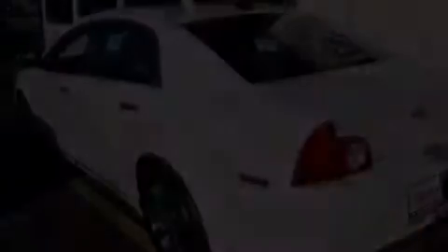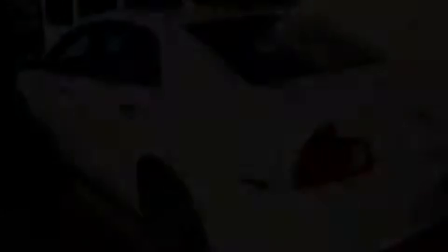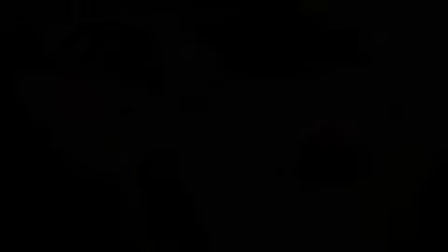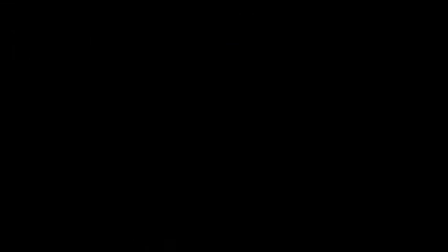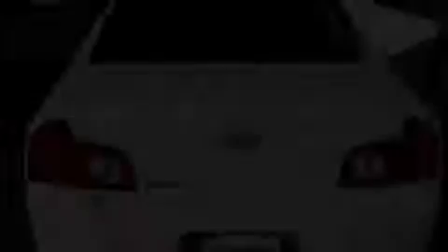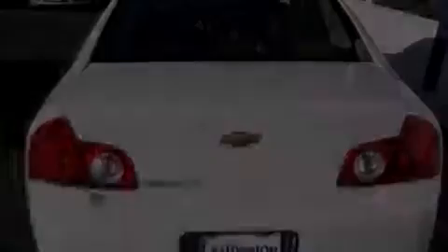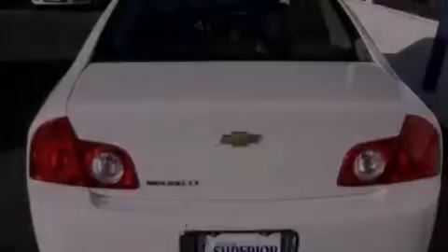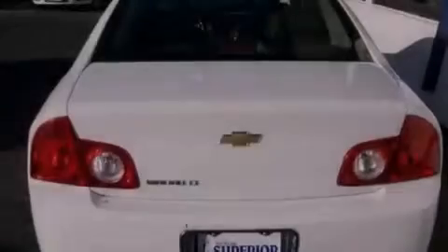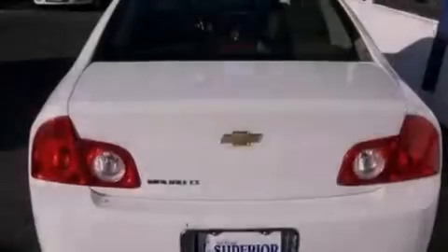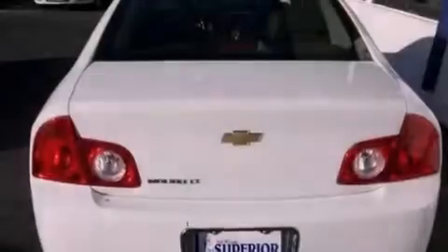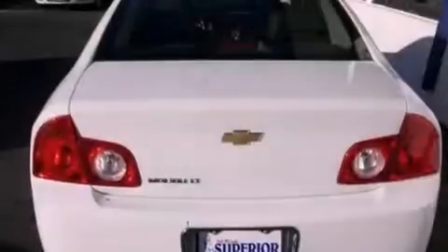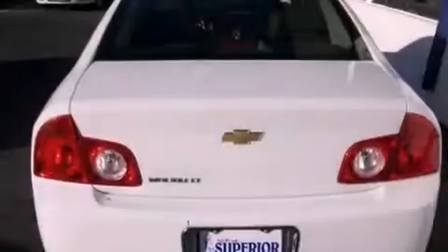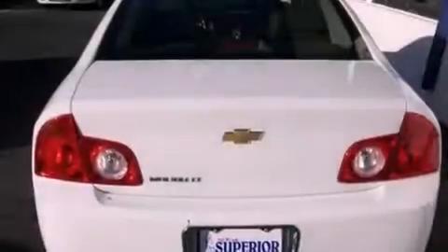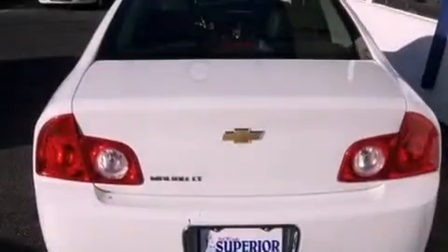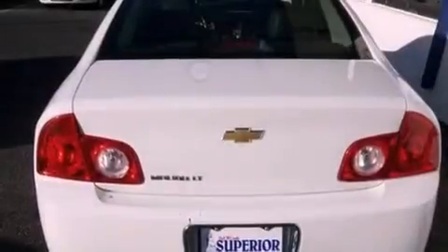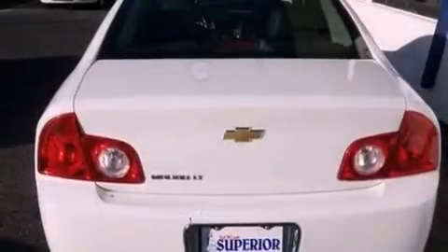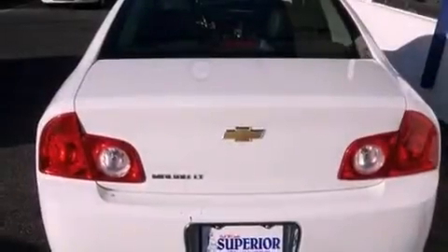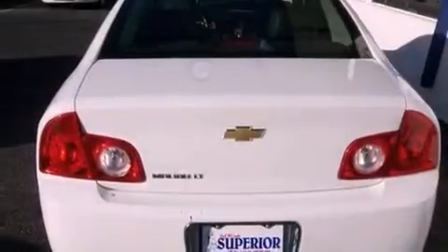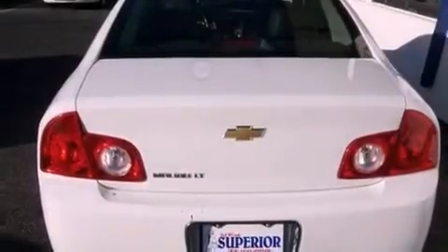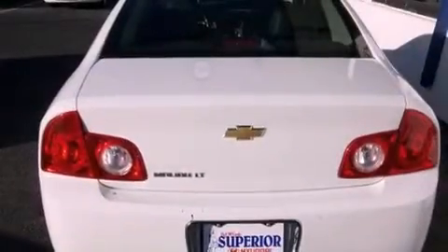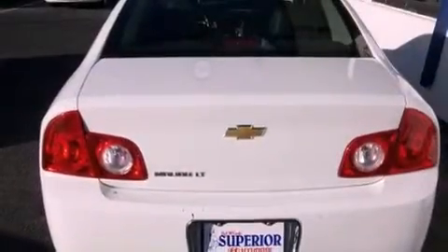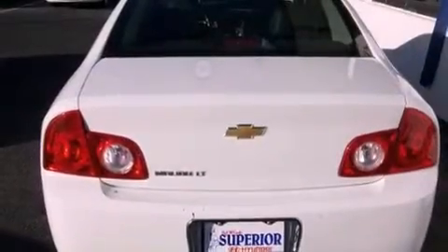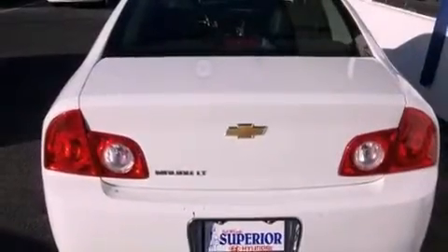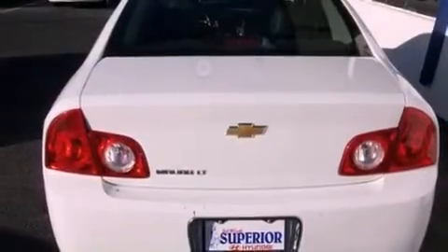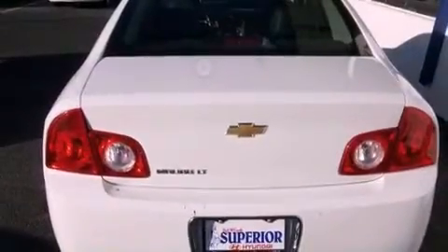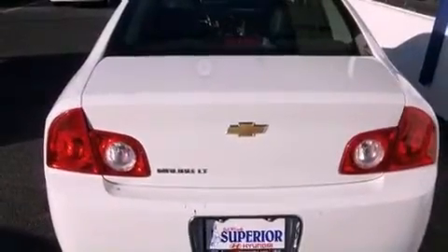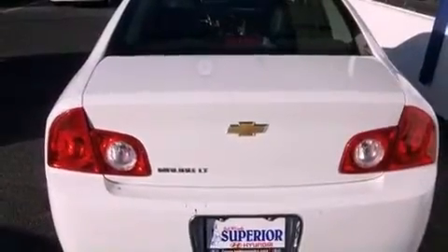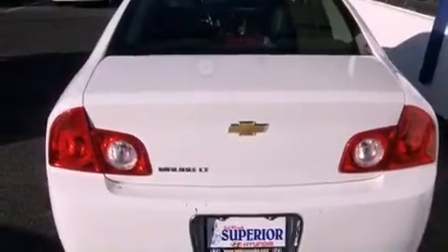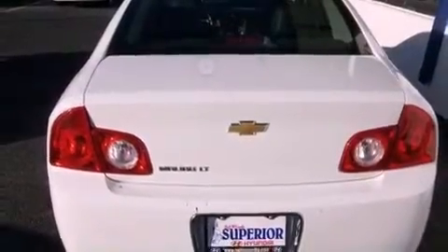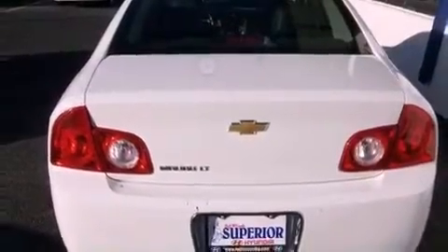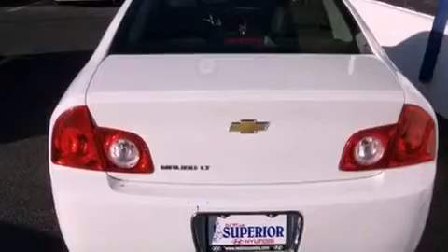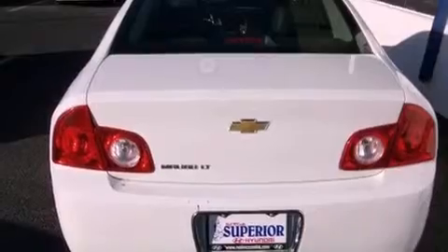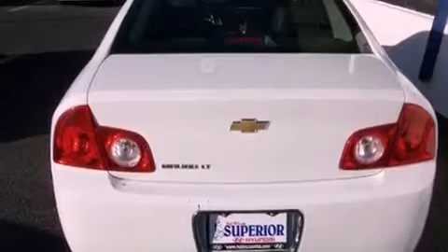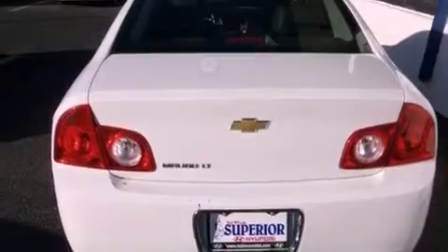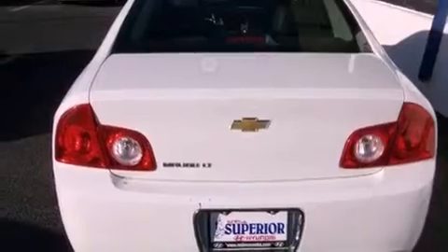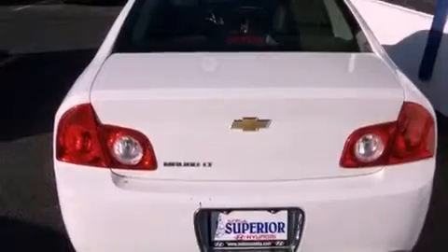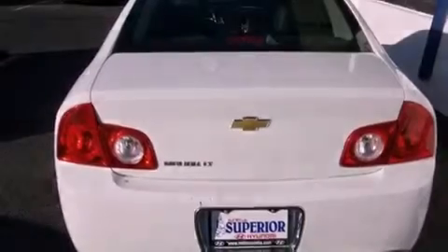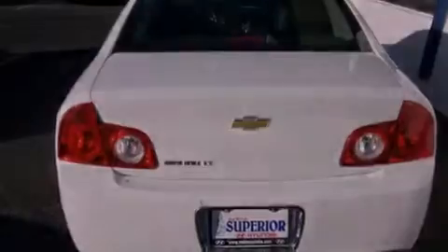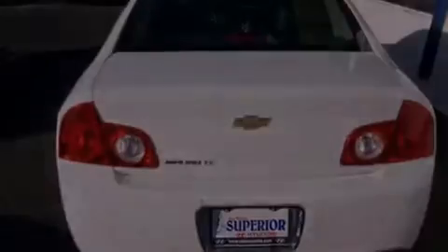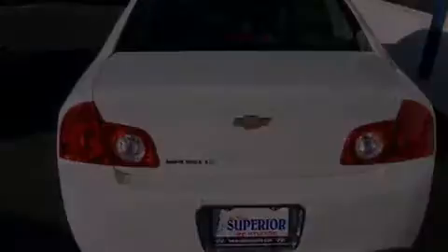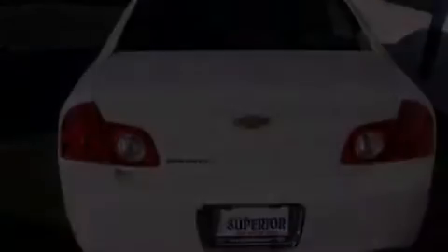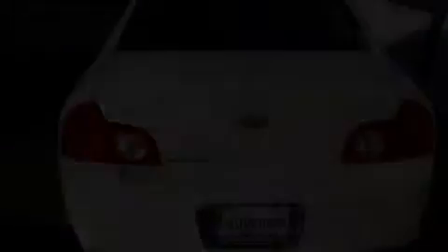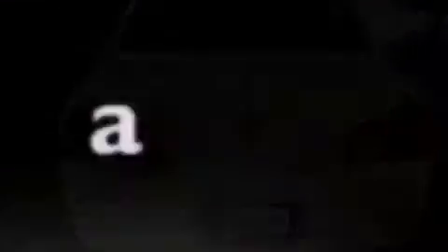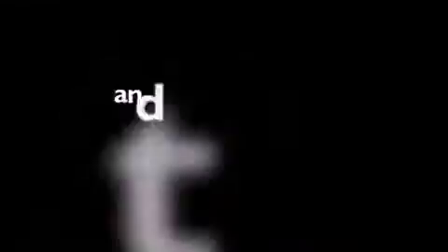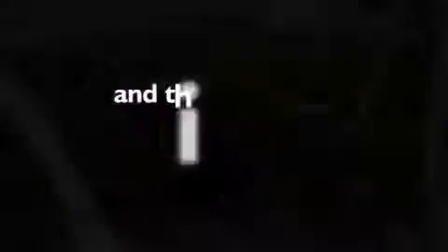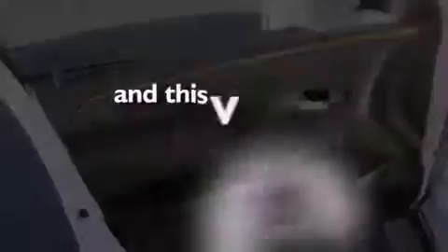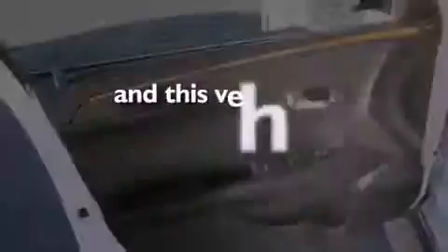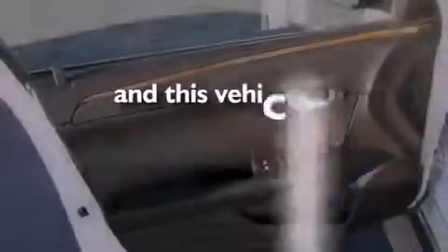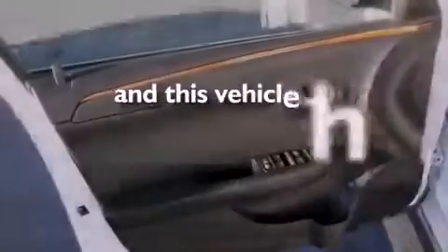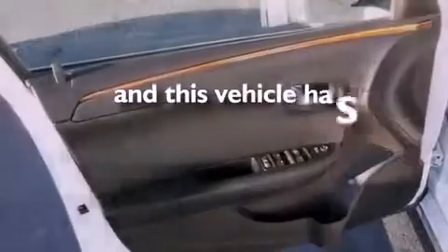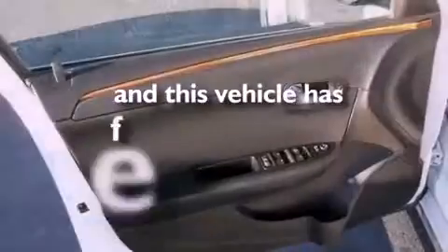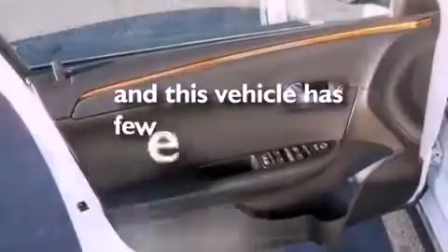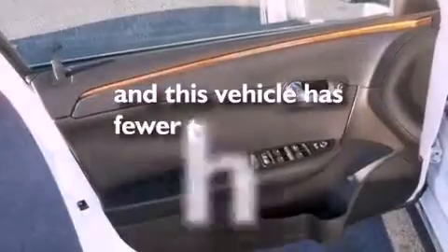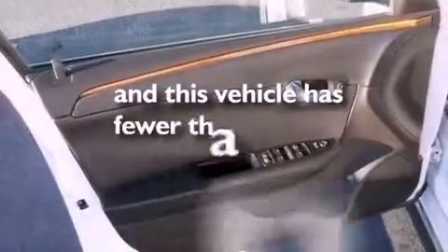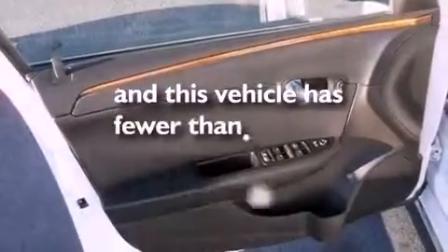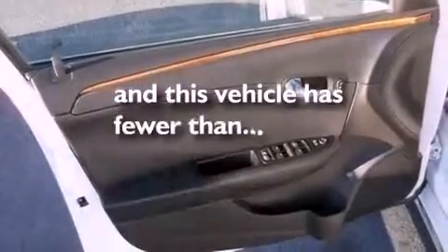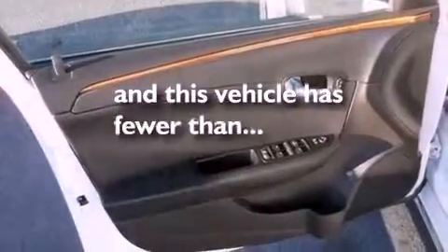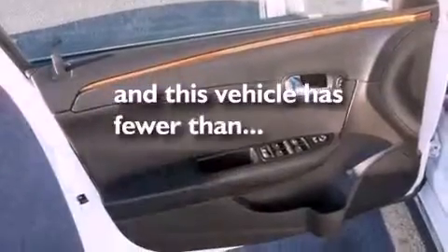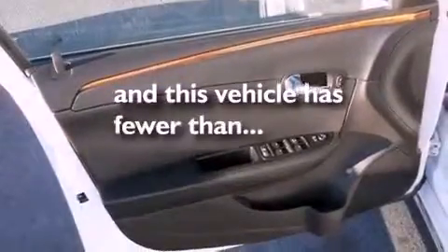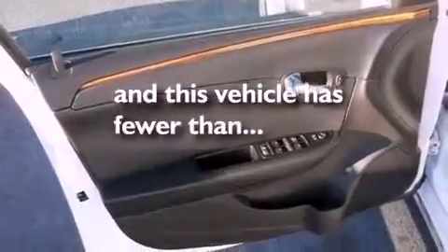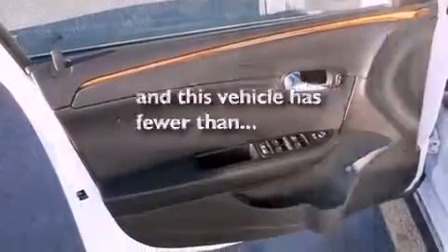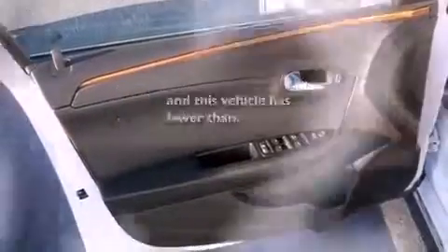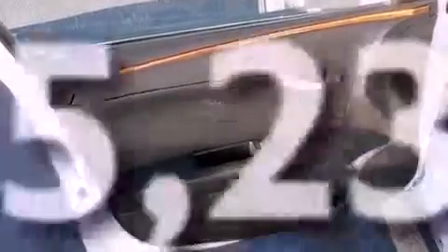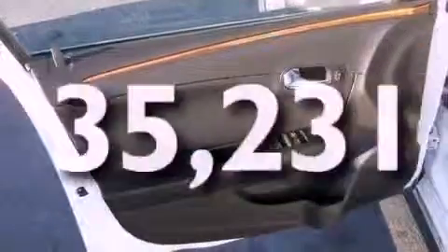Rear curtain airbags, a power driver's seat, air conditioning, and this vehicle has less than 36,000 miles.